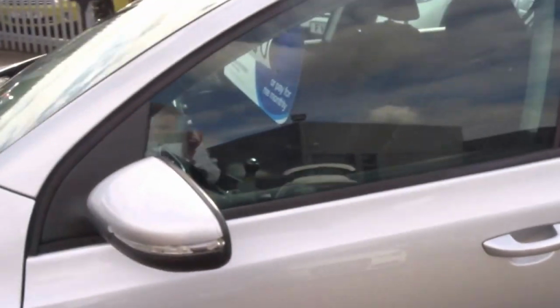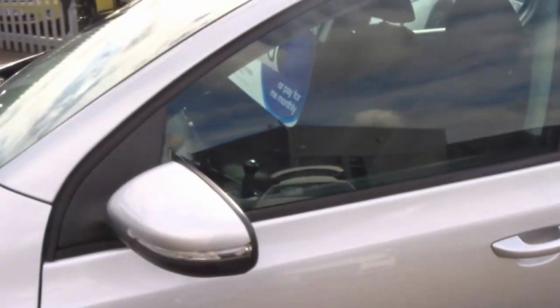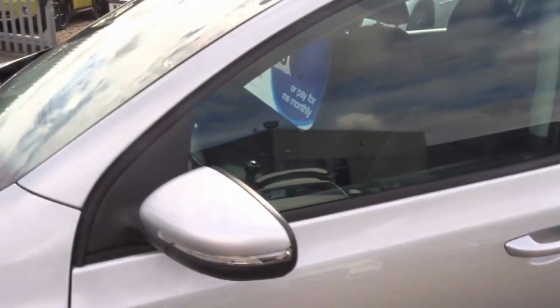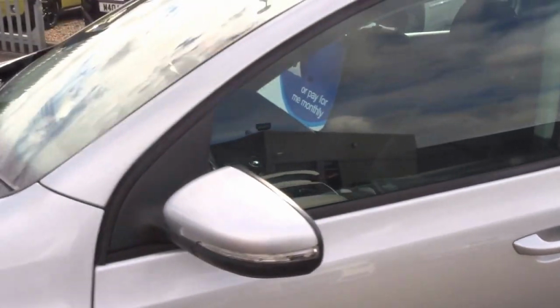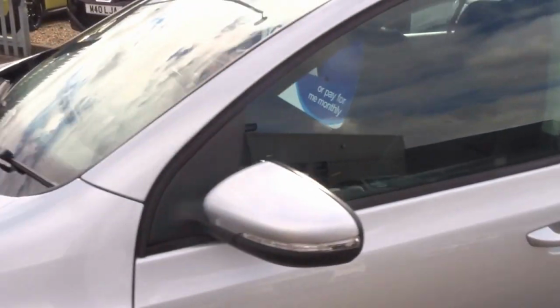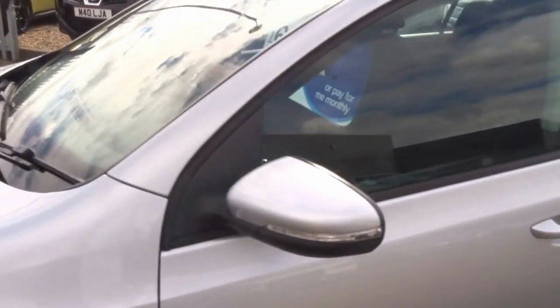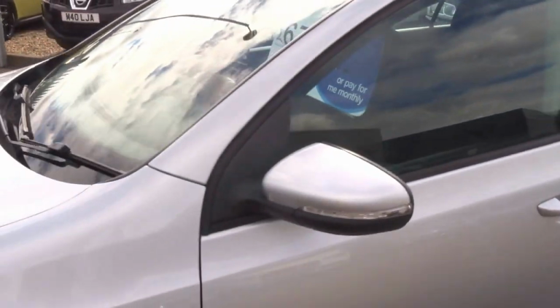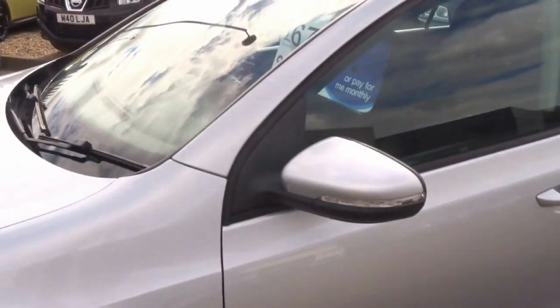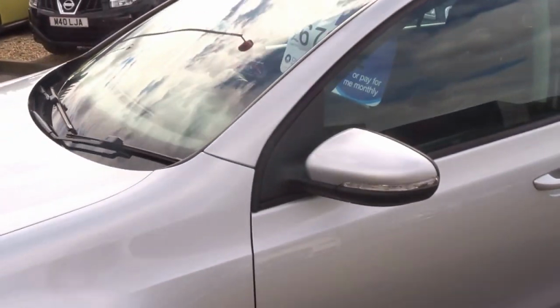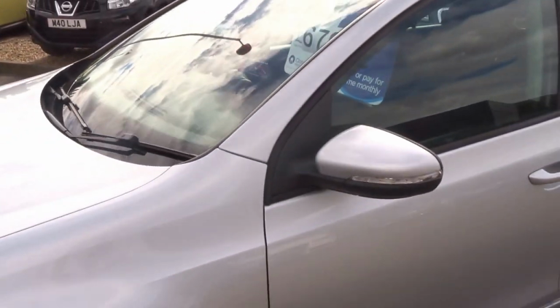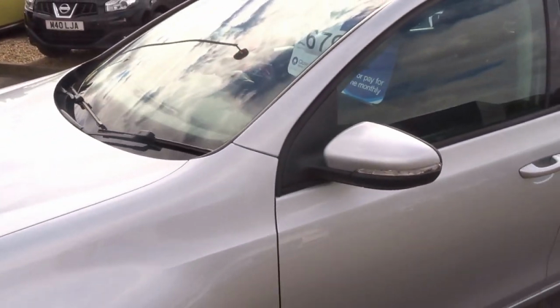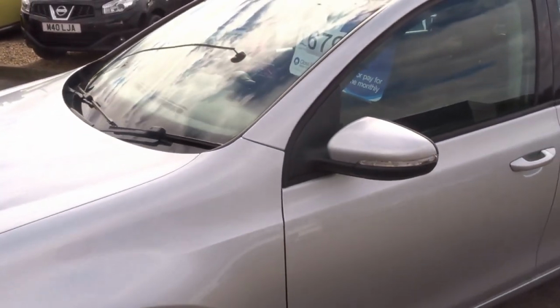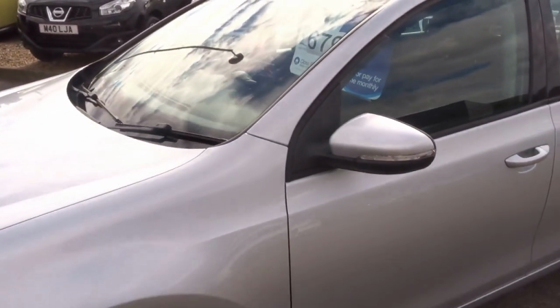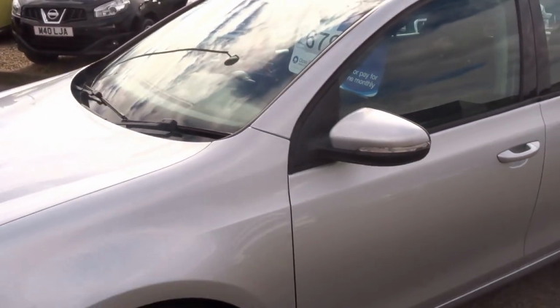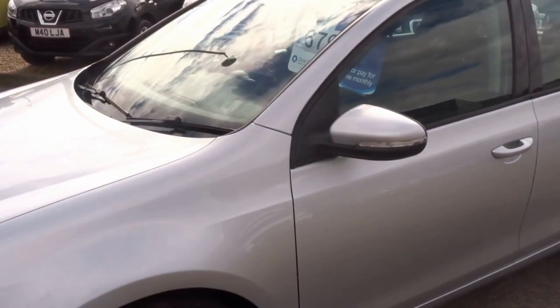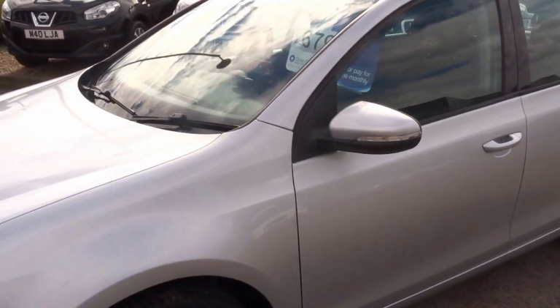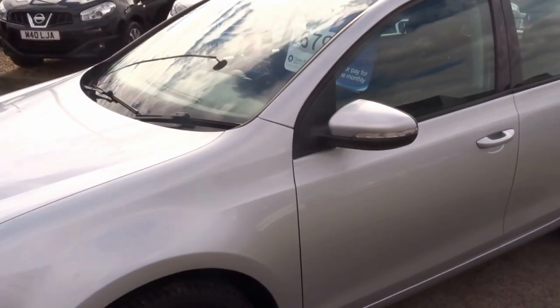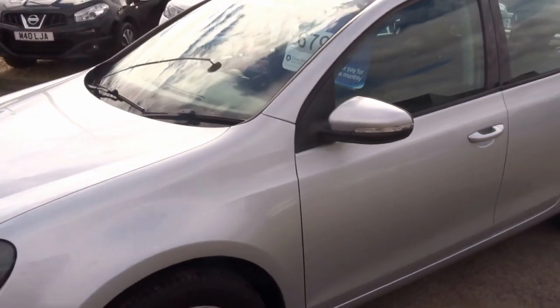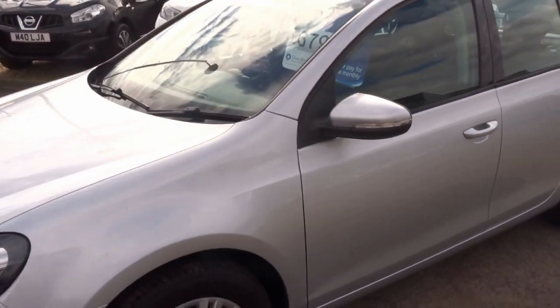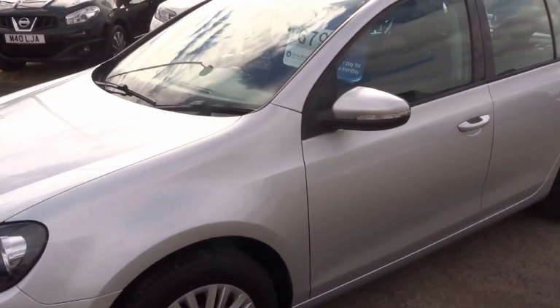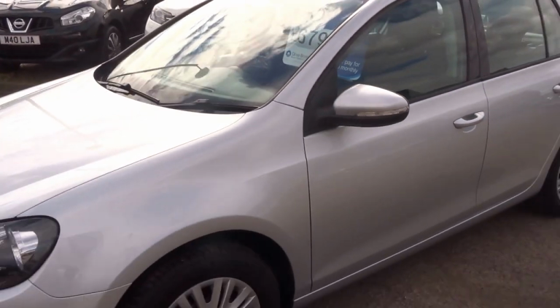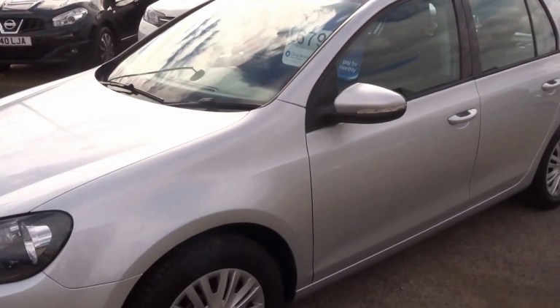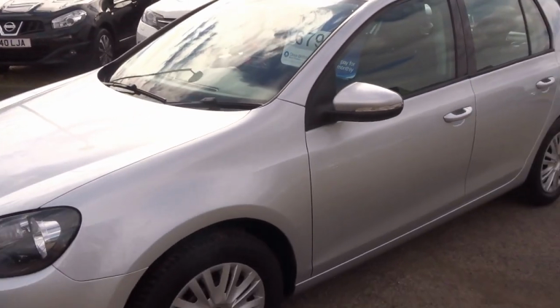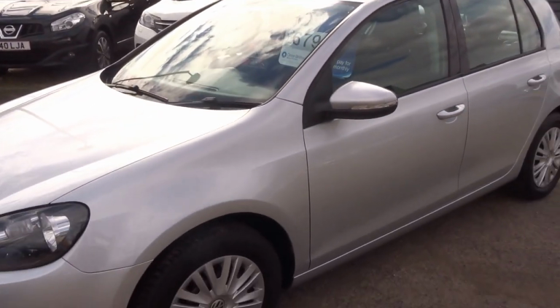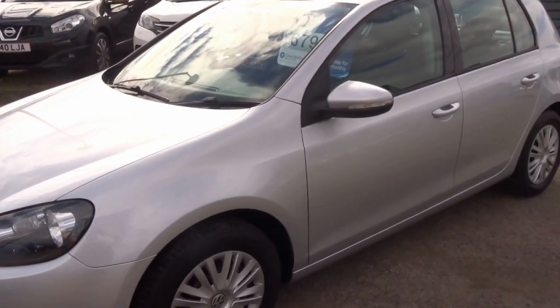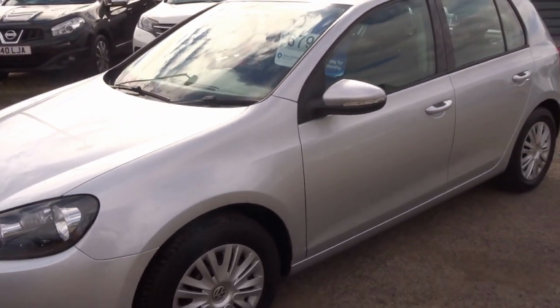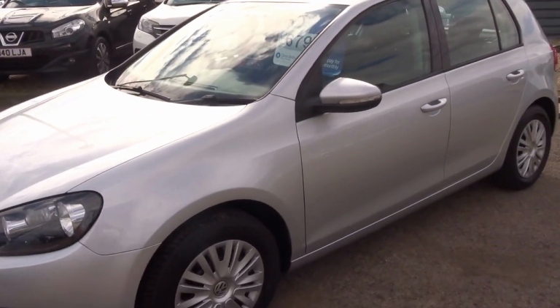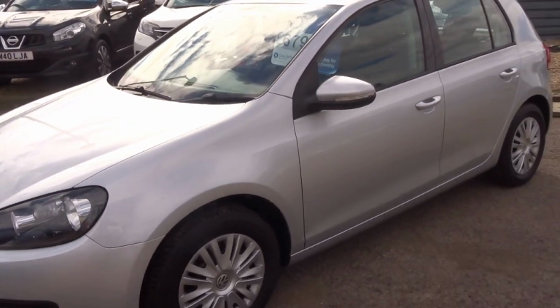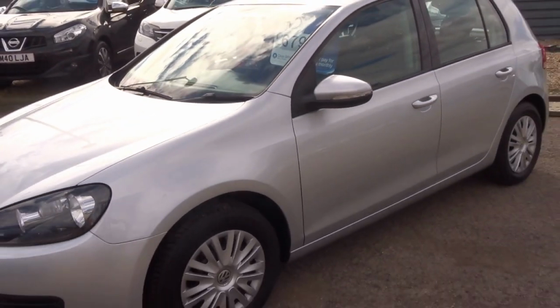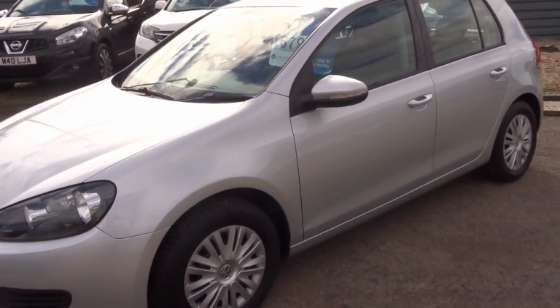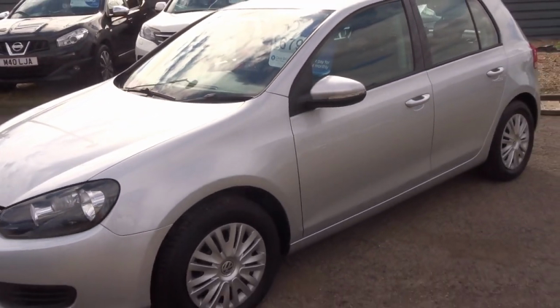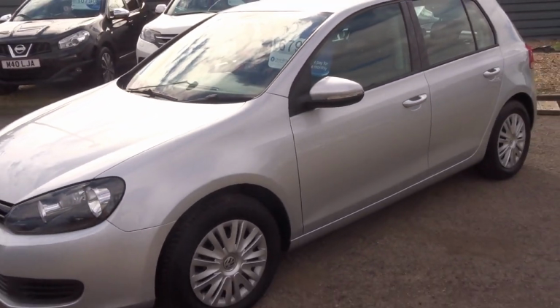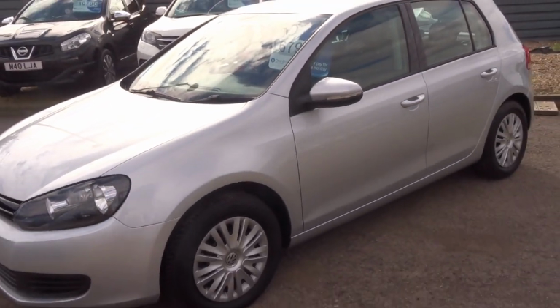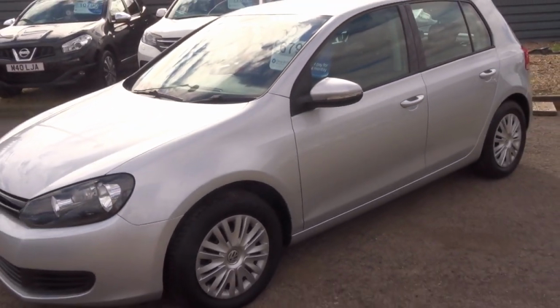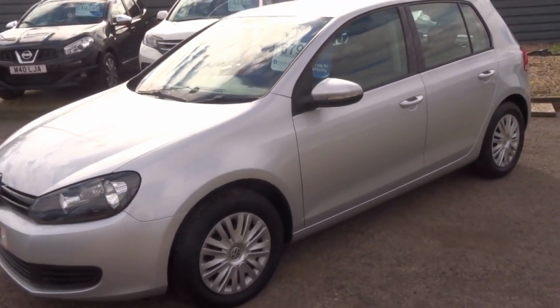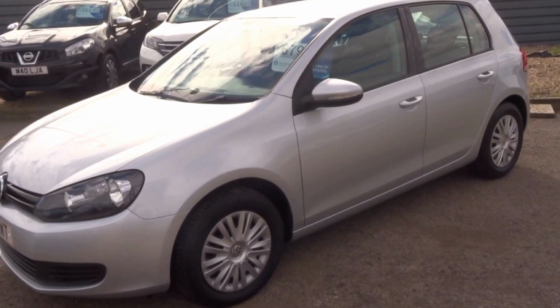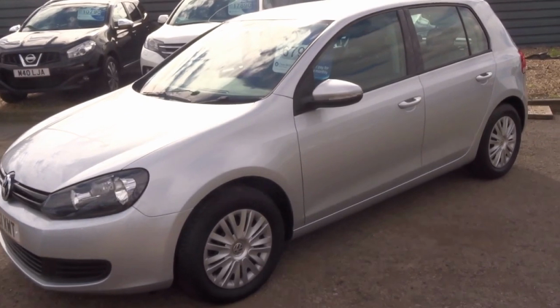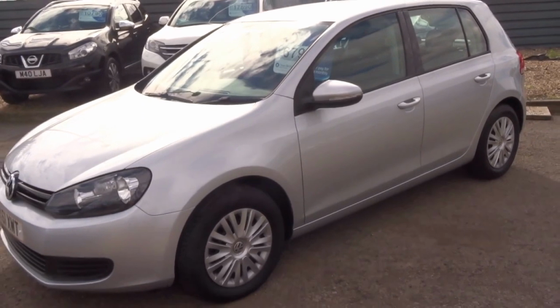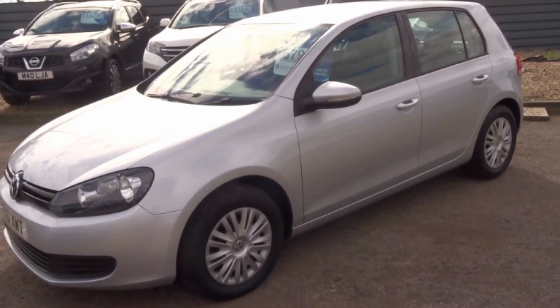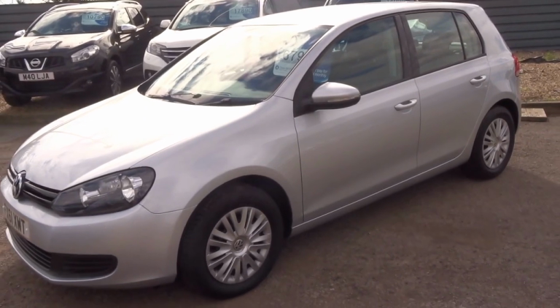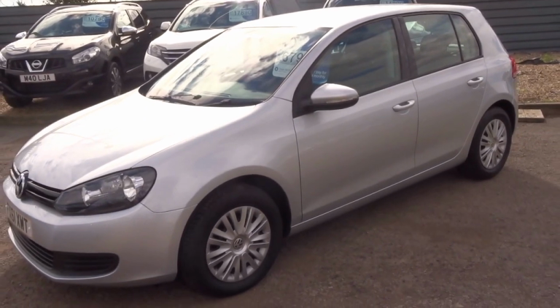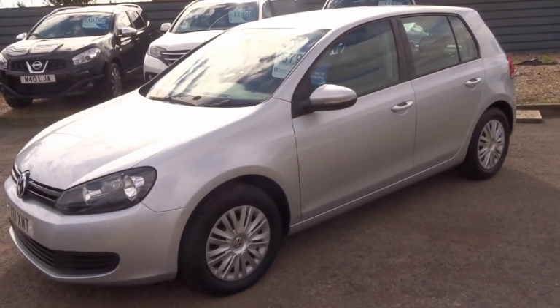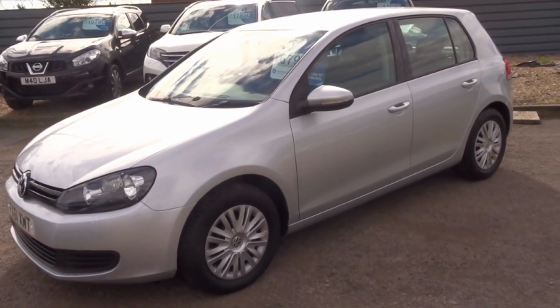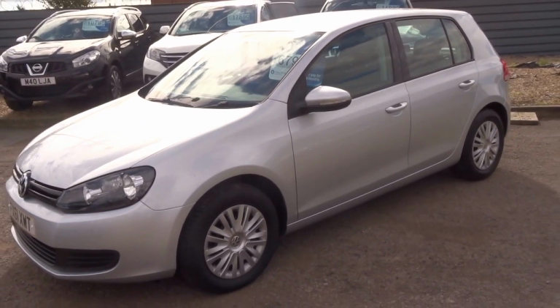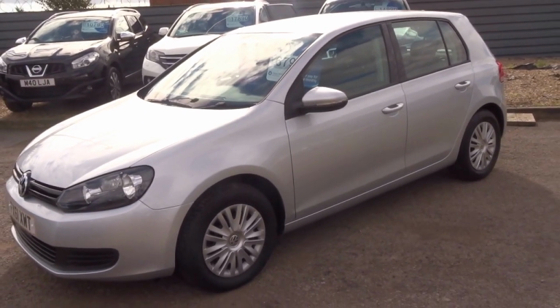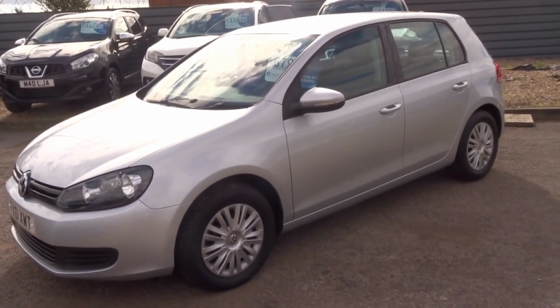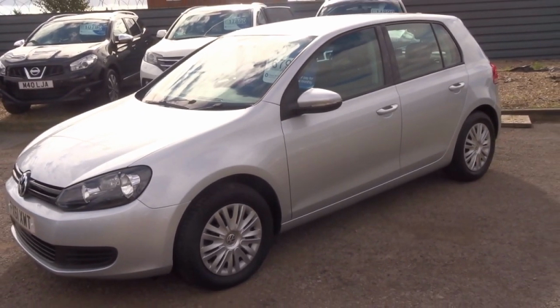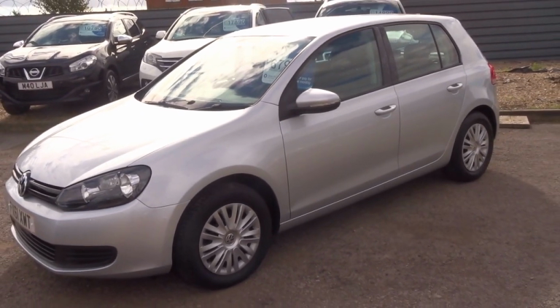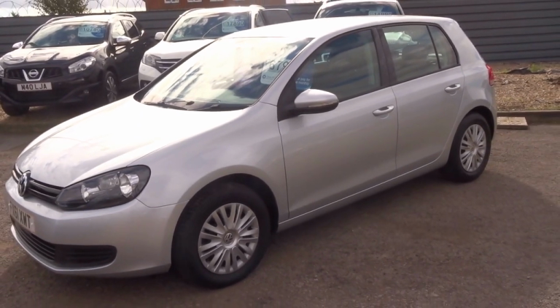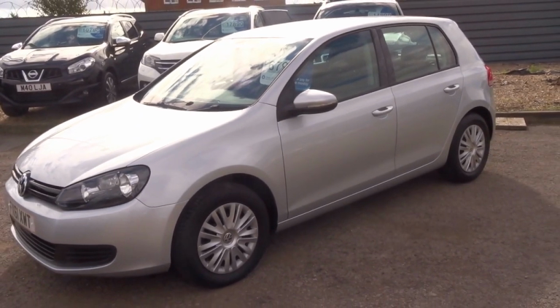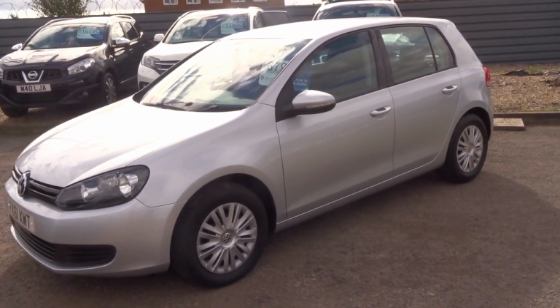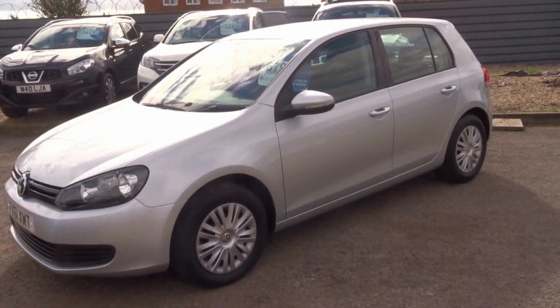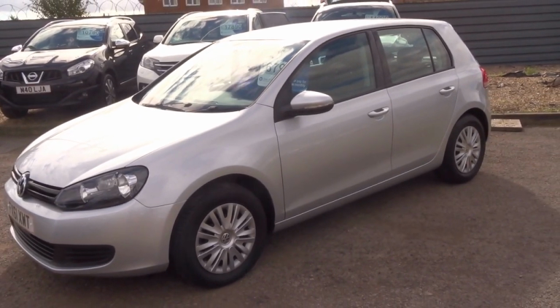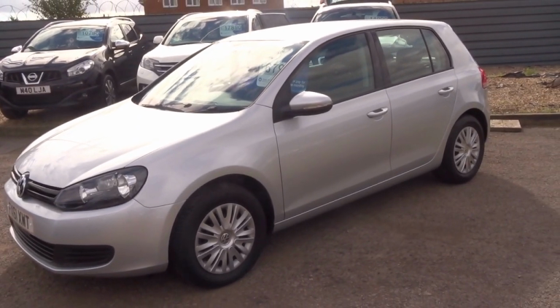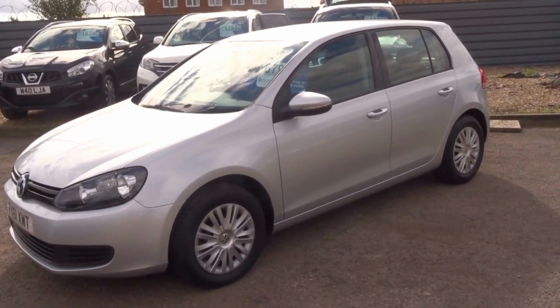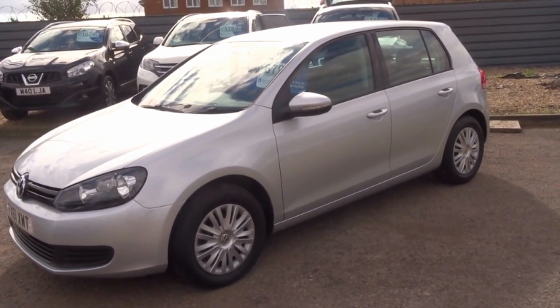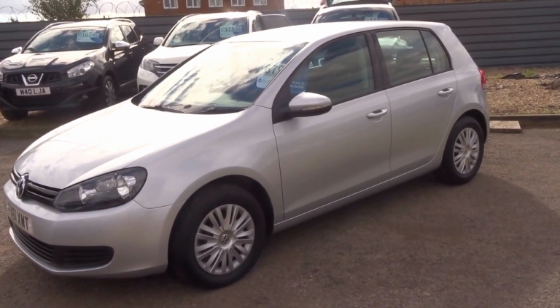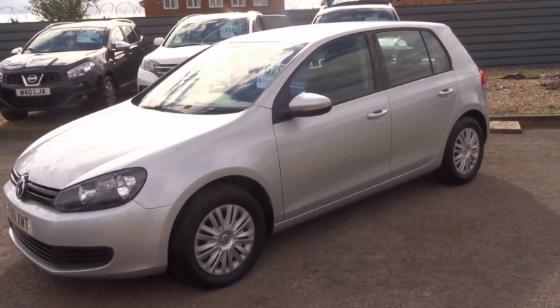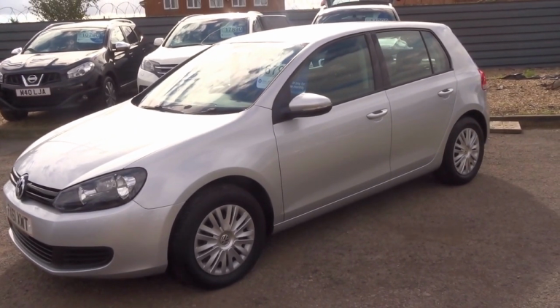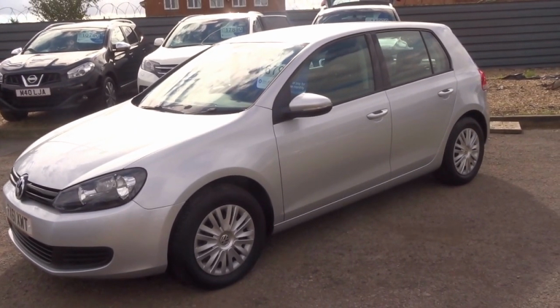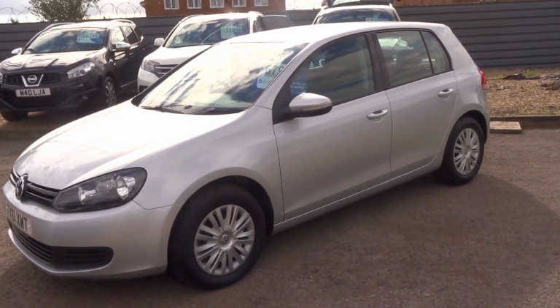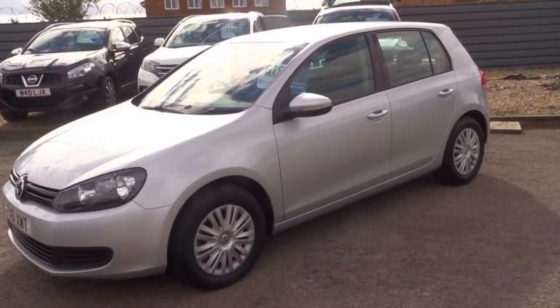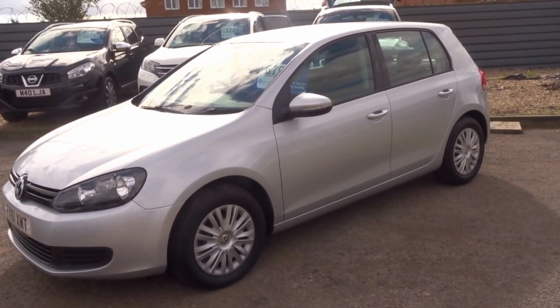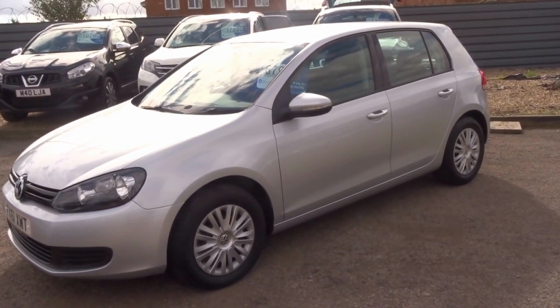We have this car up for £6,790. If you're interested, please do give us a ring.